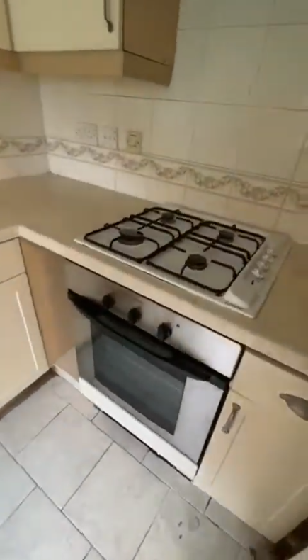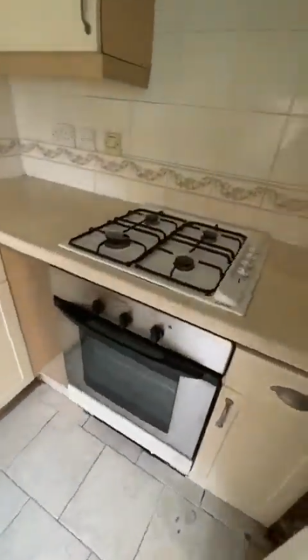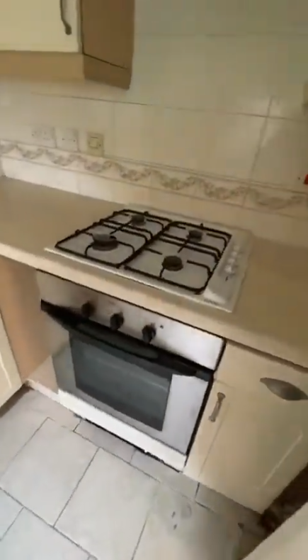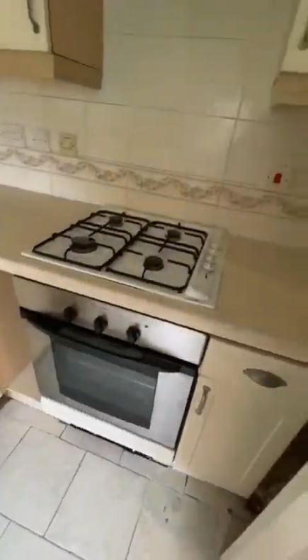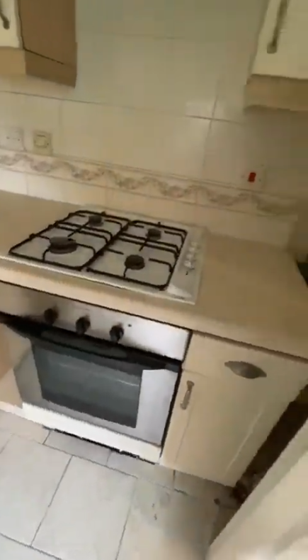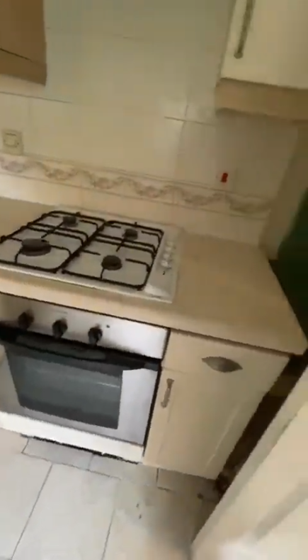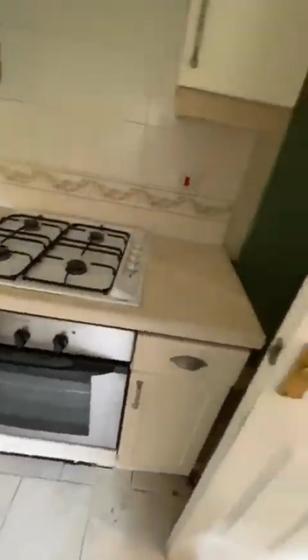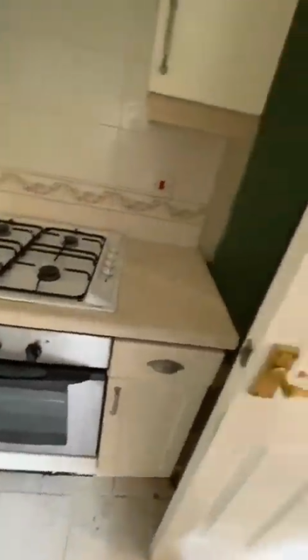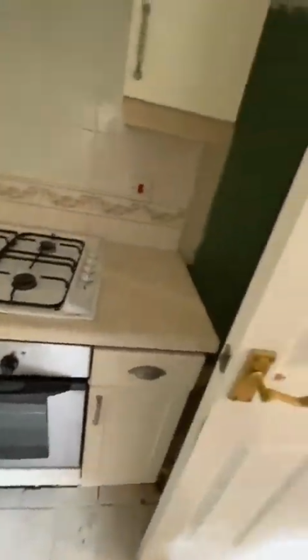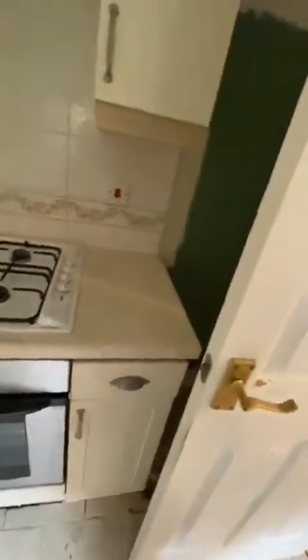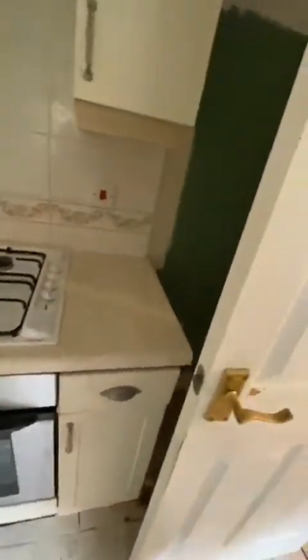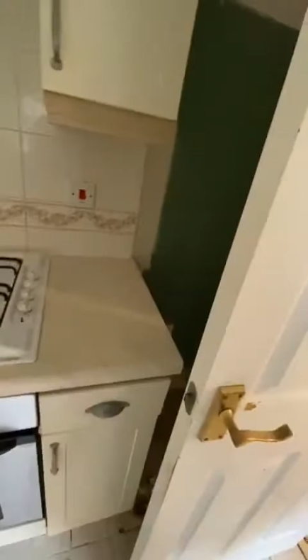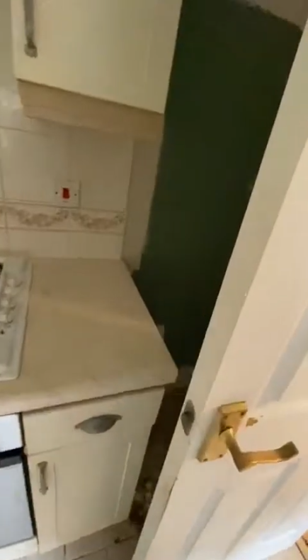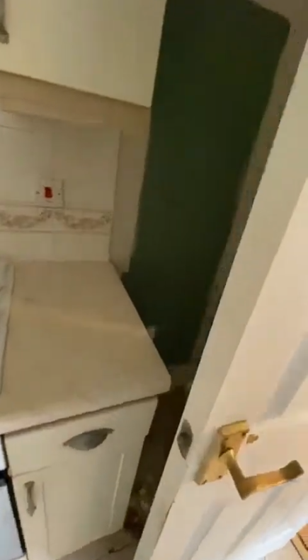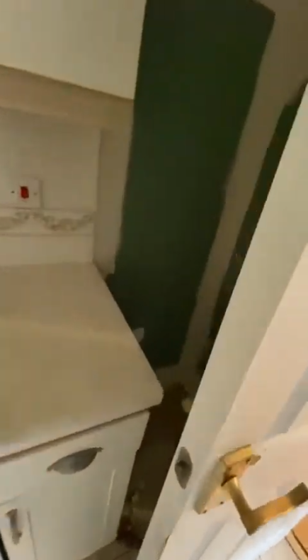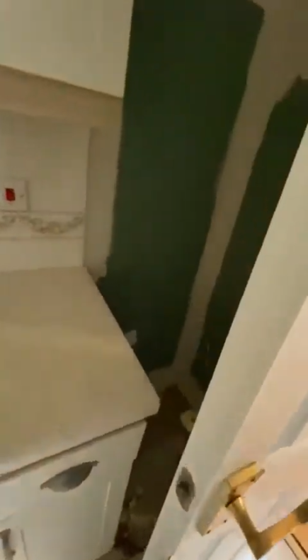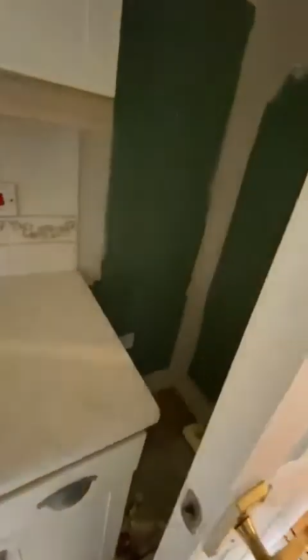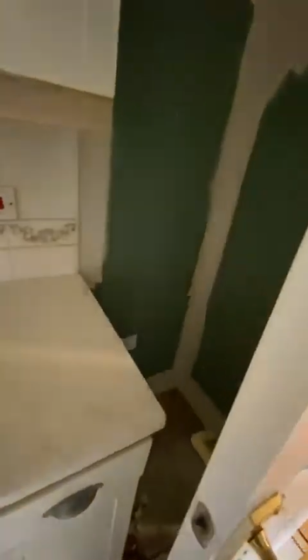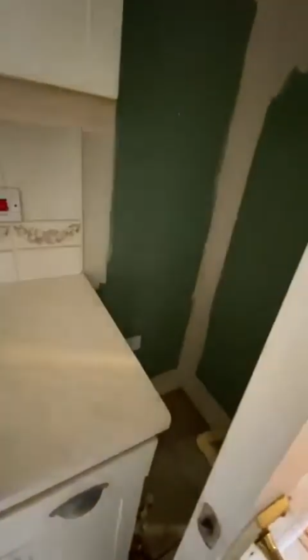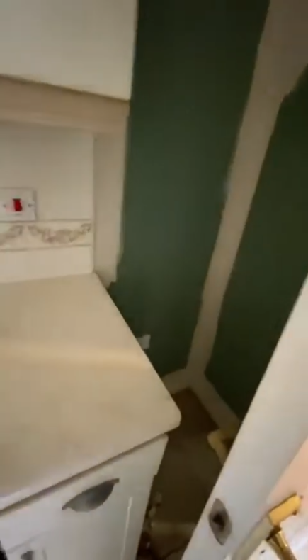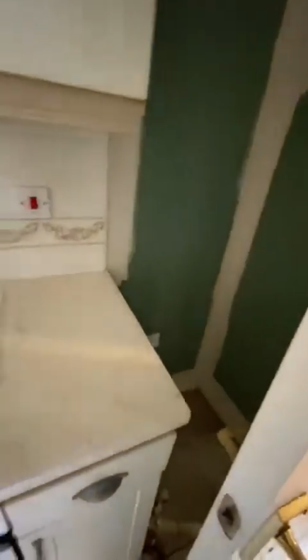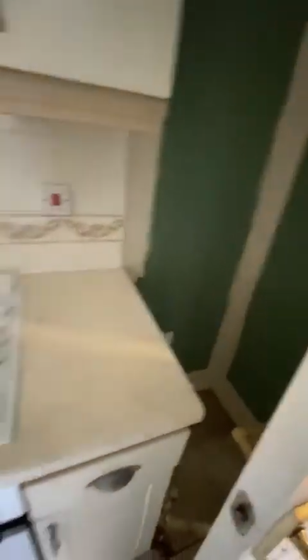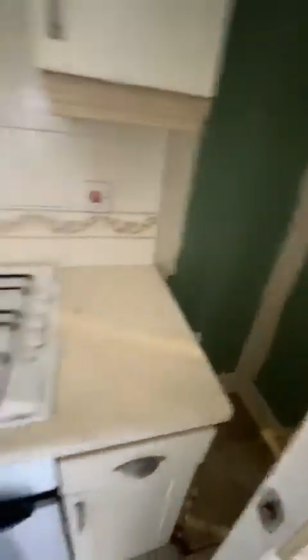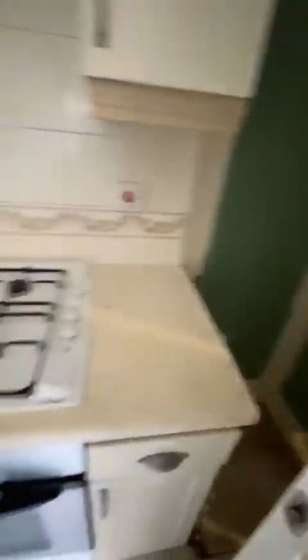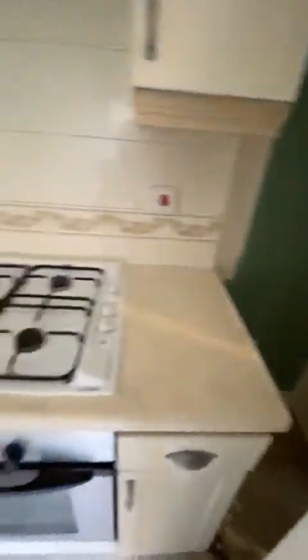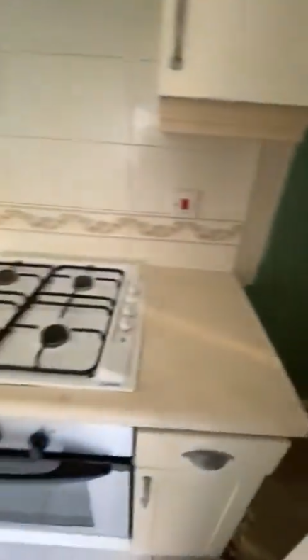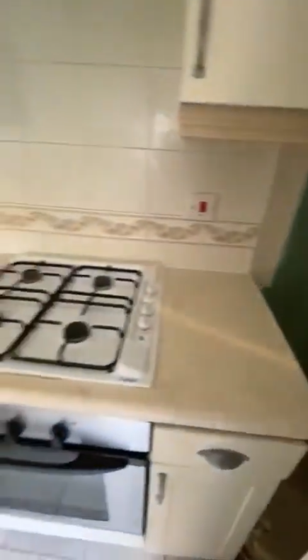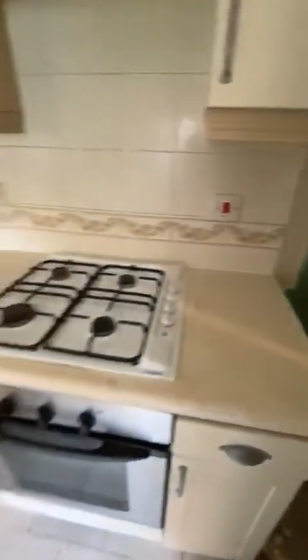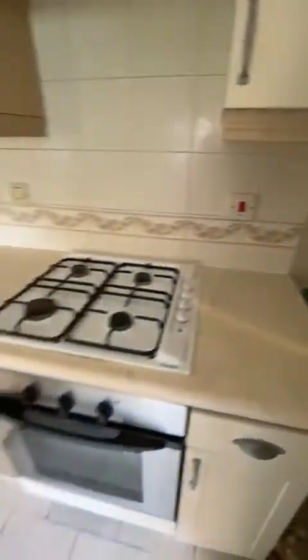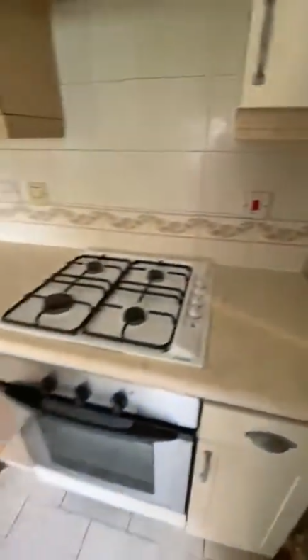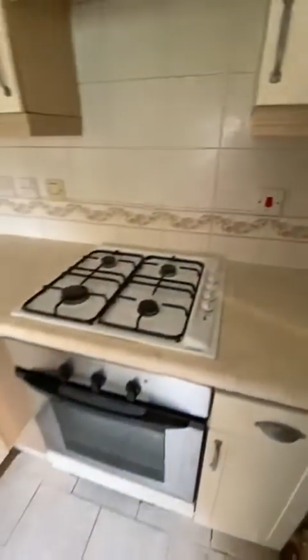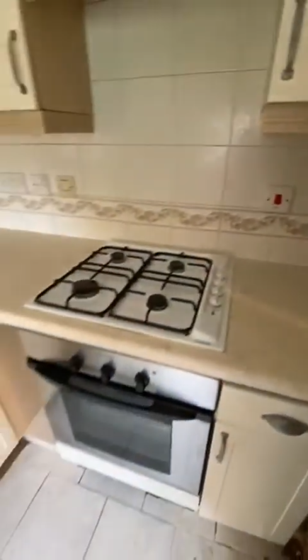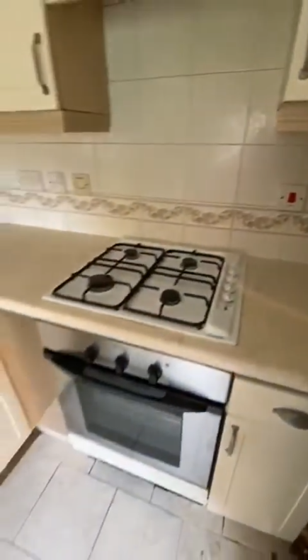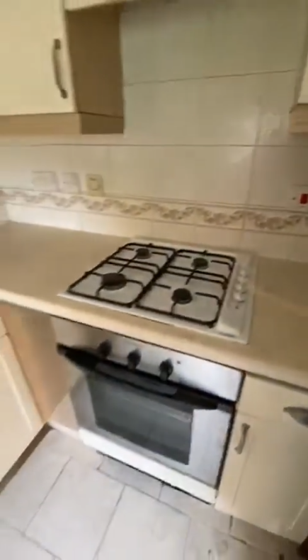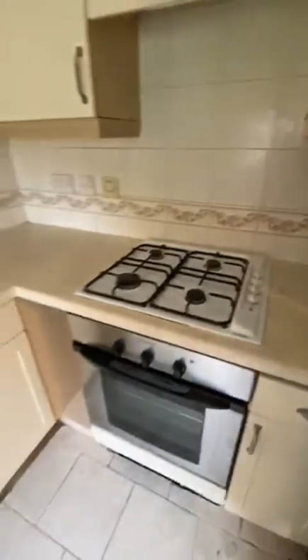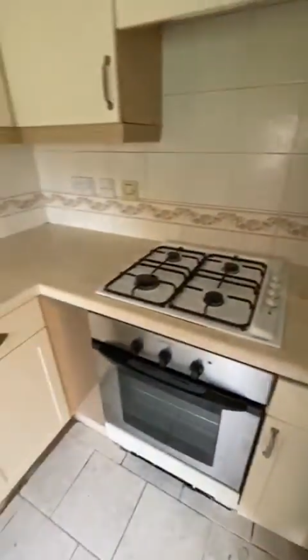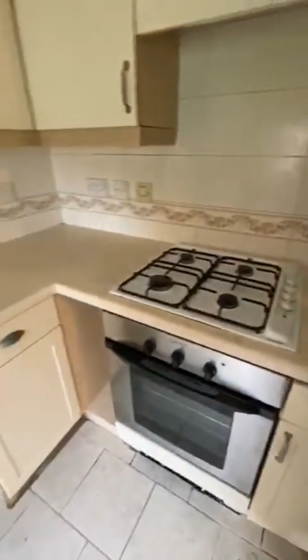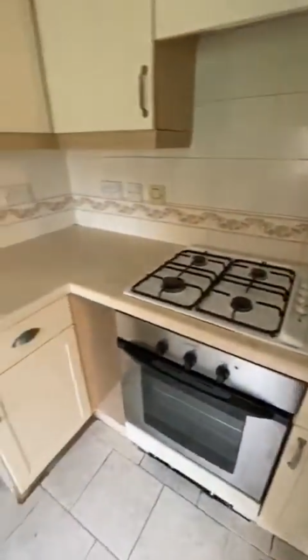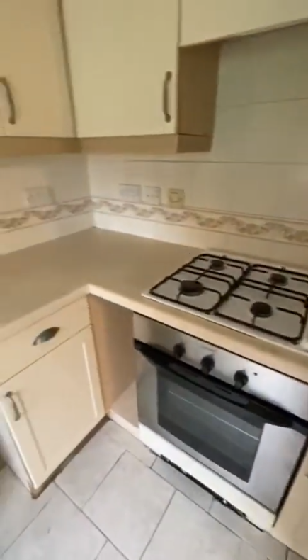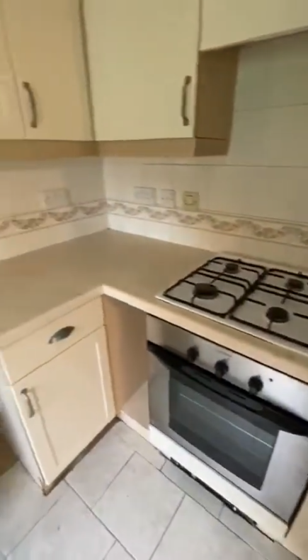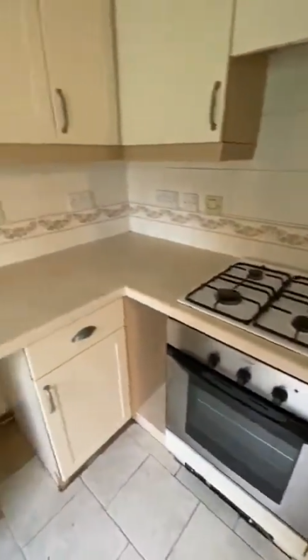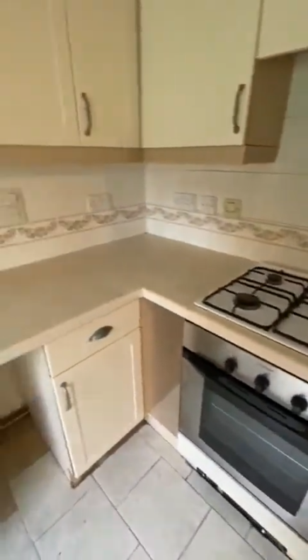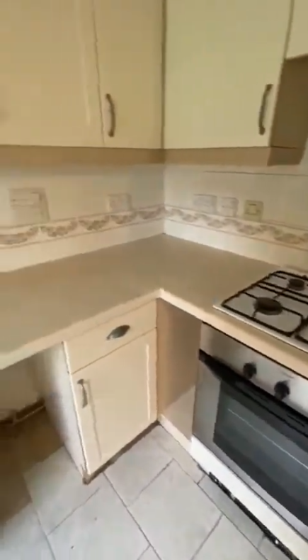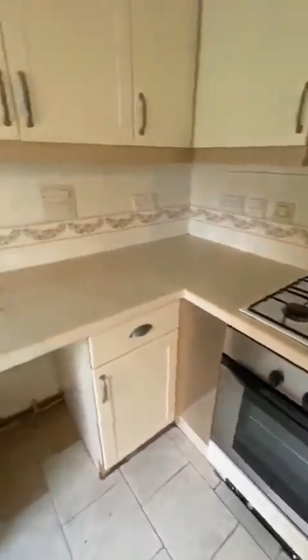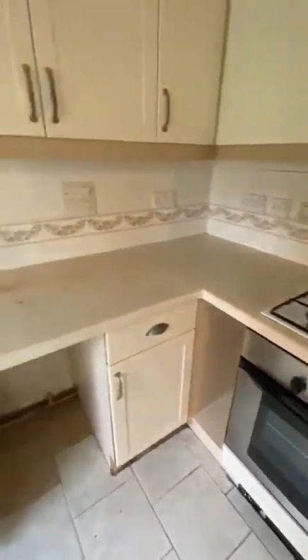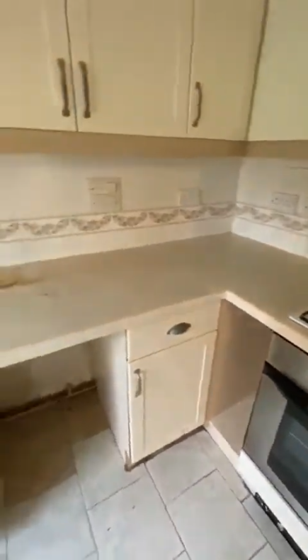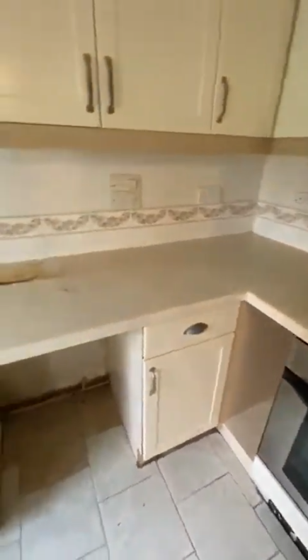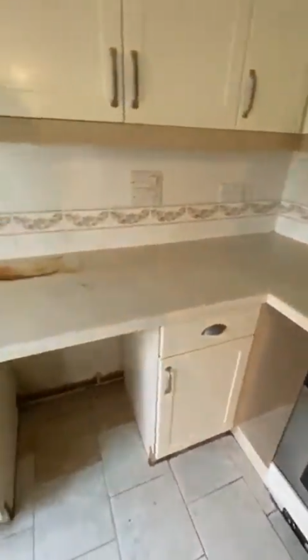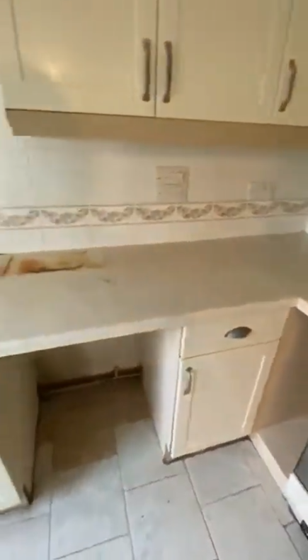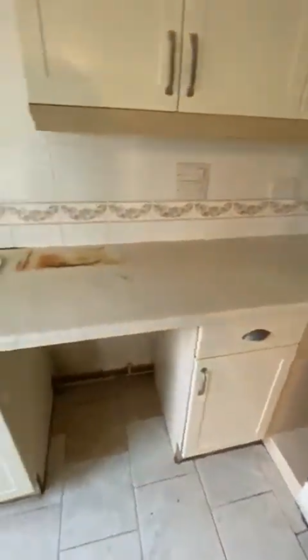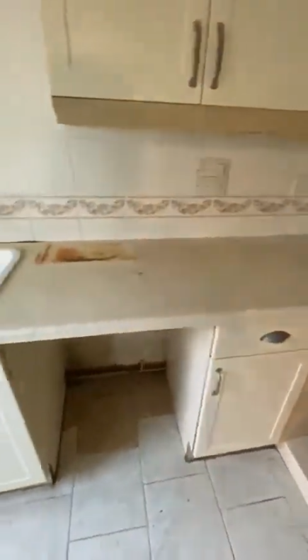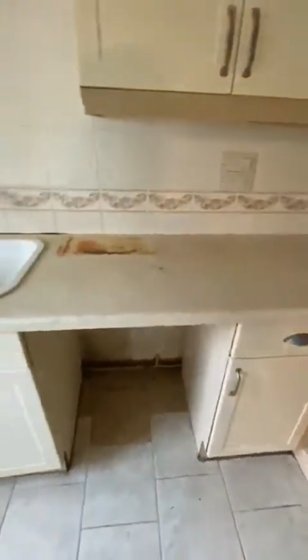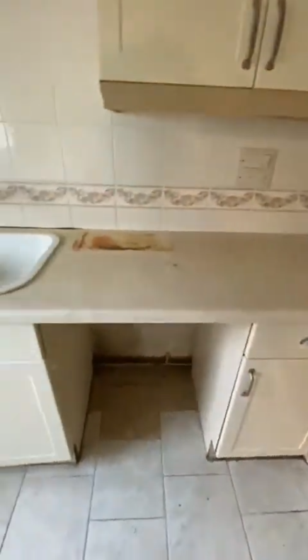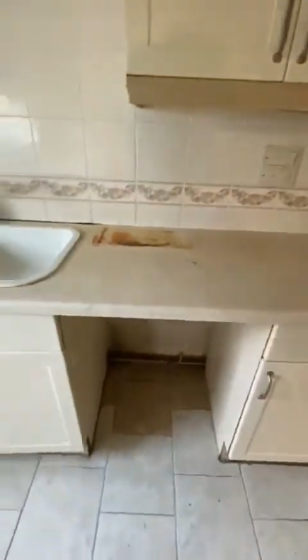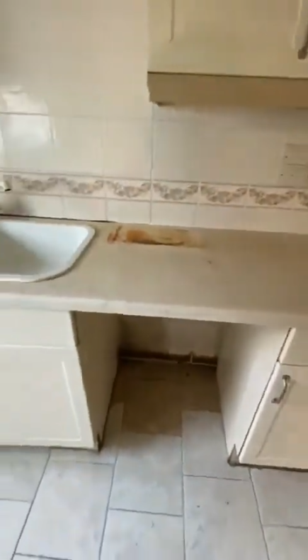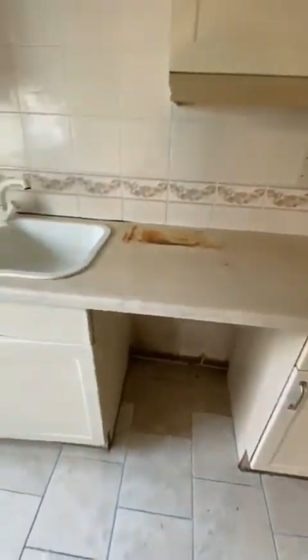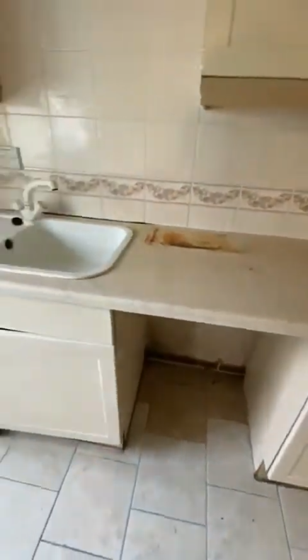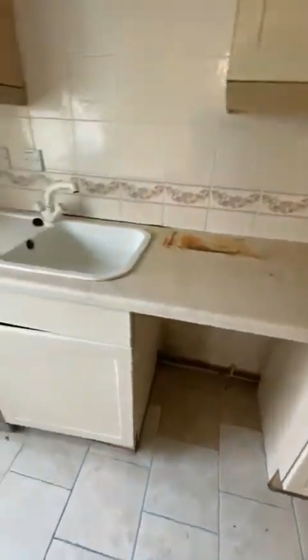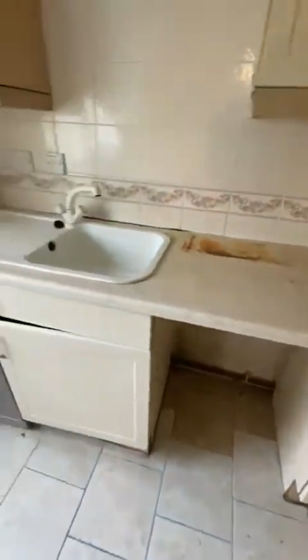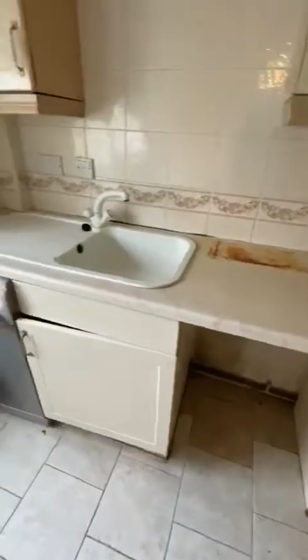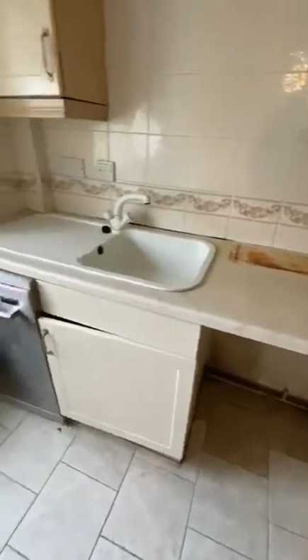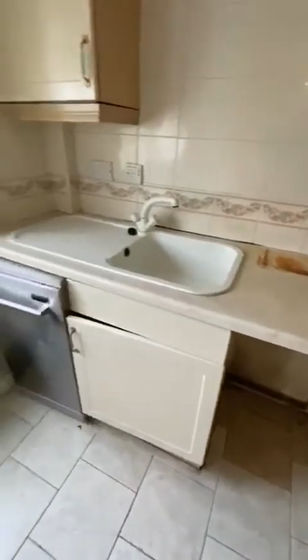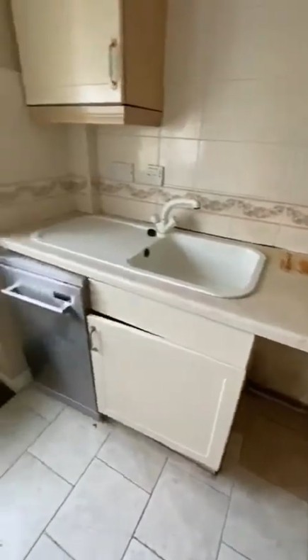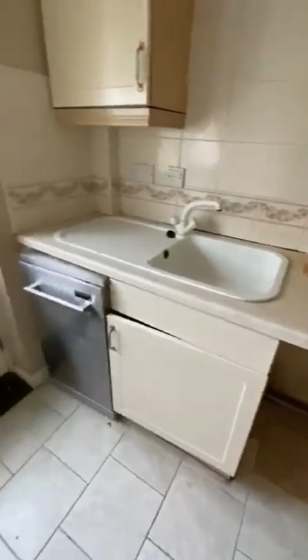Small kitchen with wall and base units, room for a fridge freezer, gas hob, electric oven, washing machine and dishwasher.